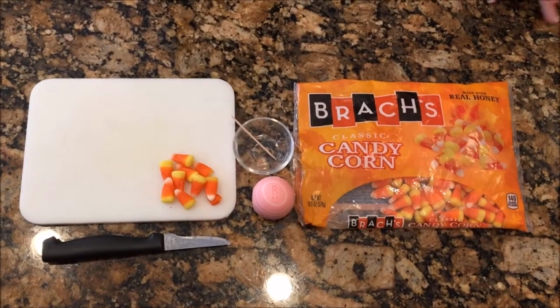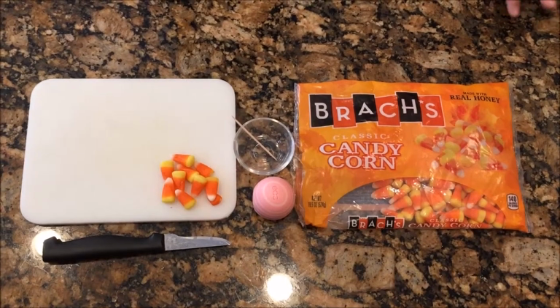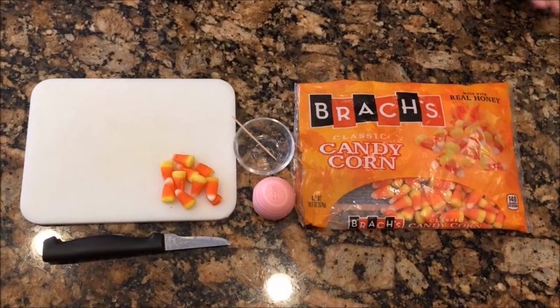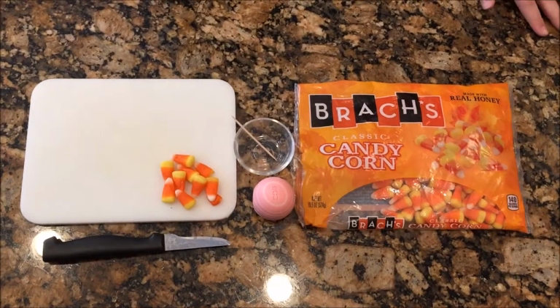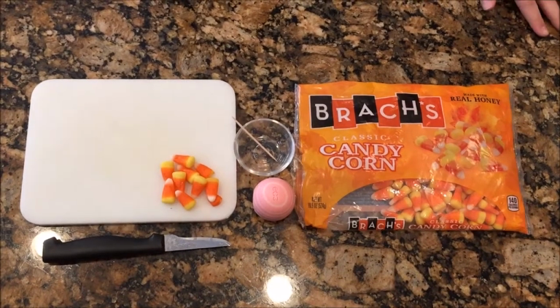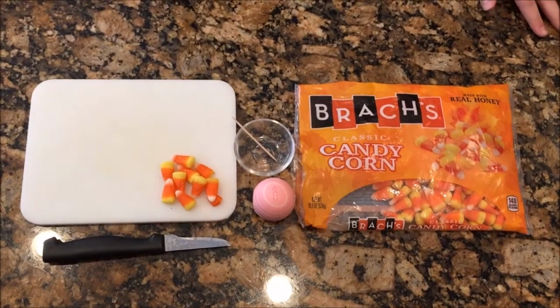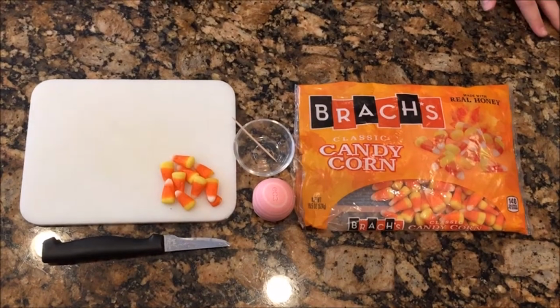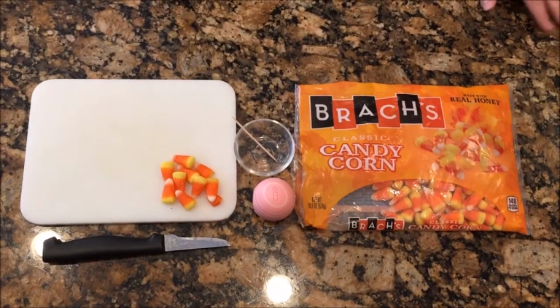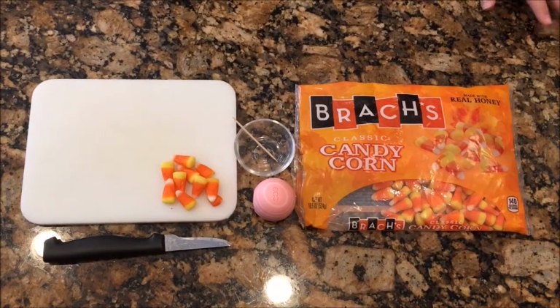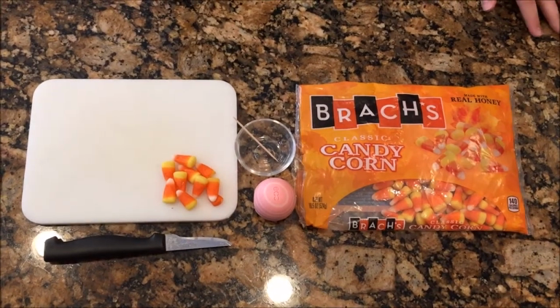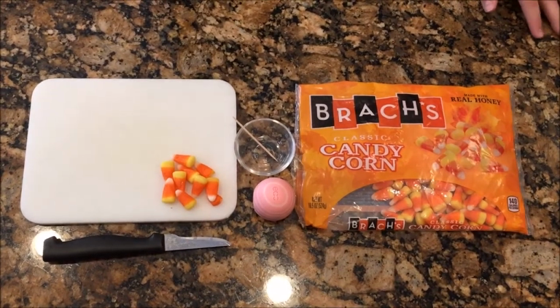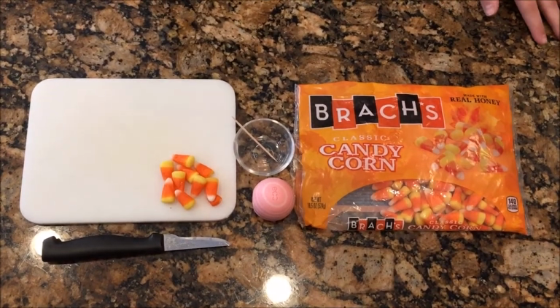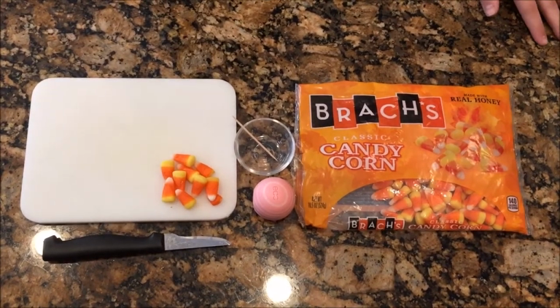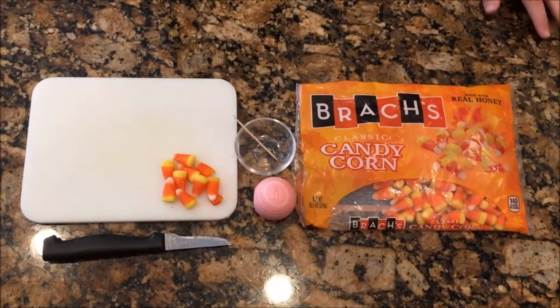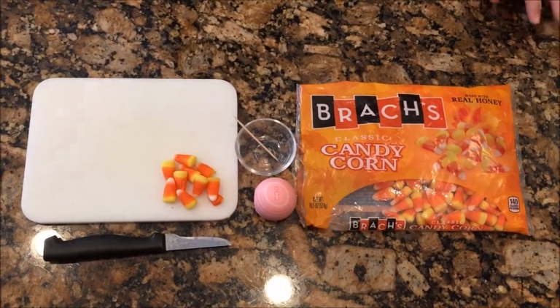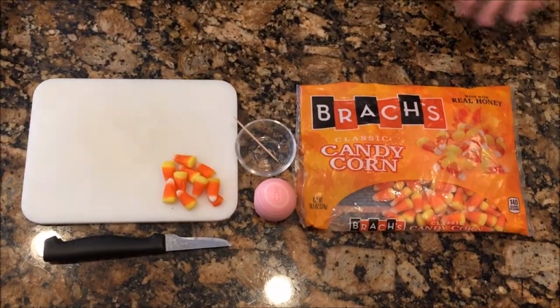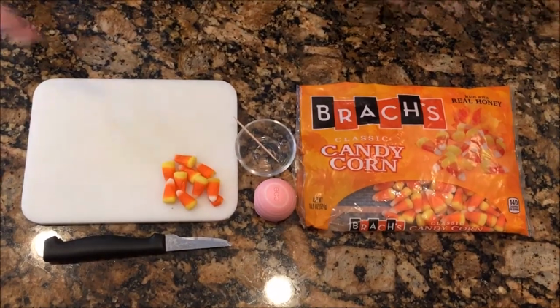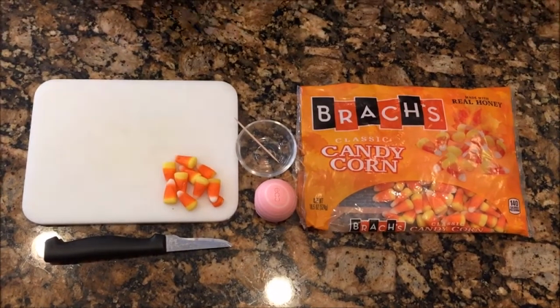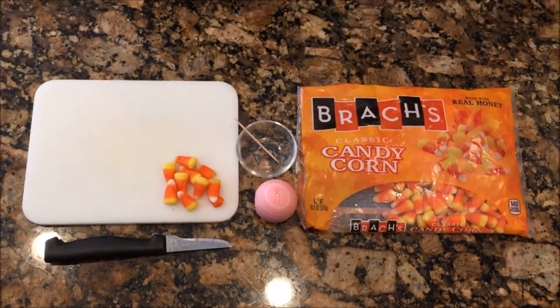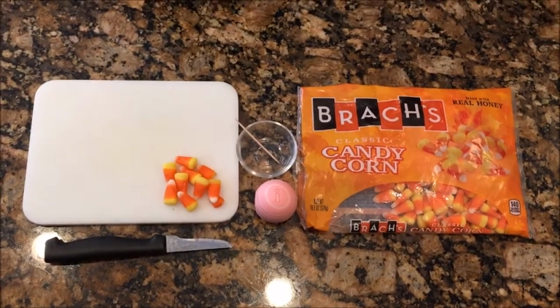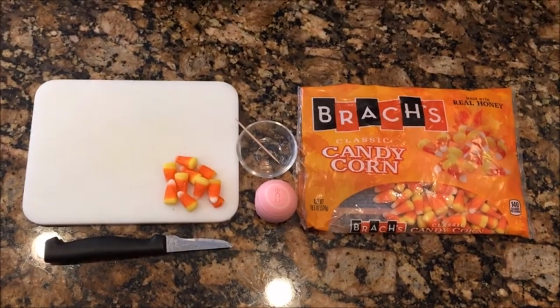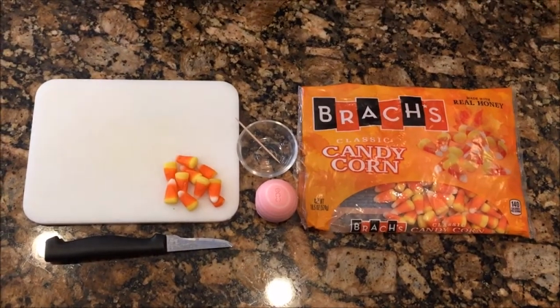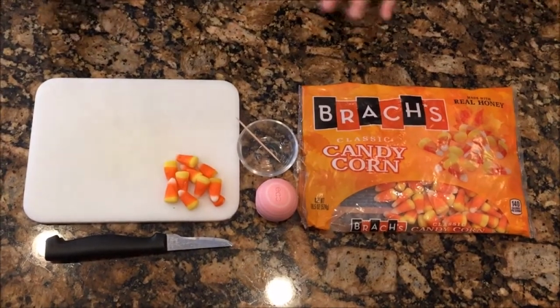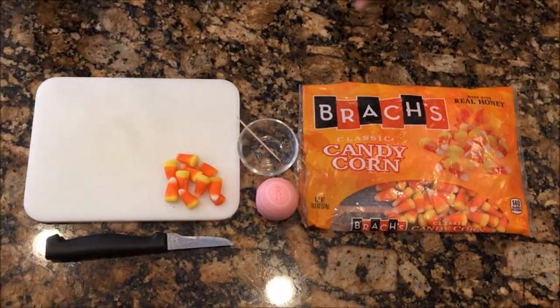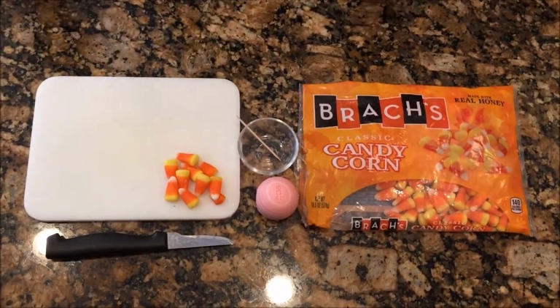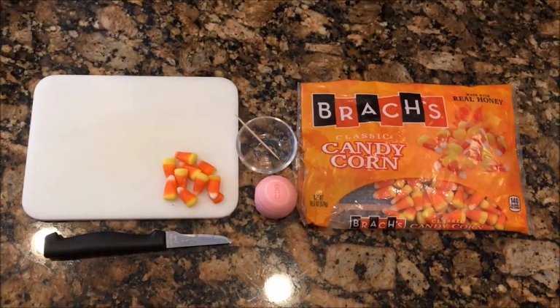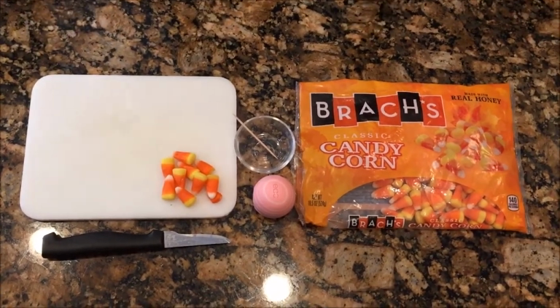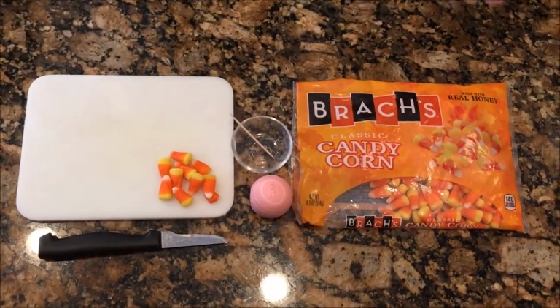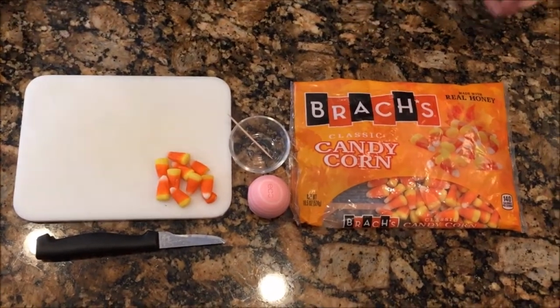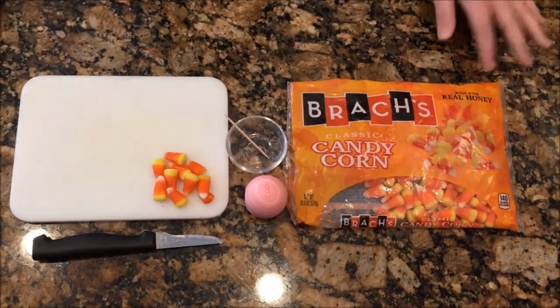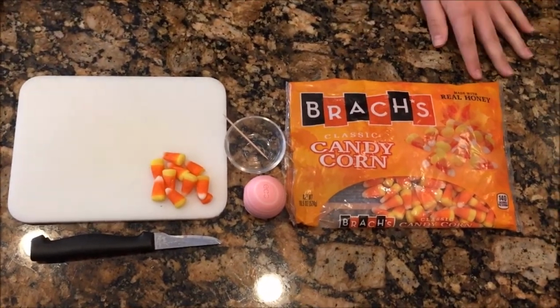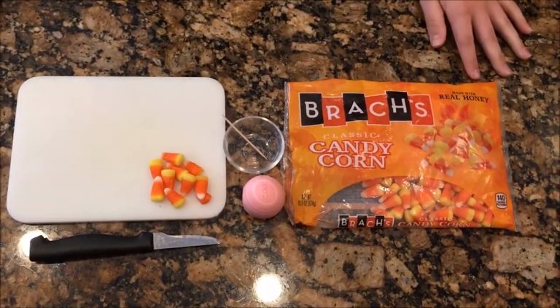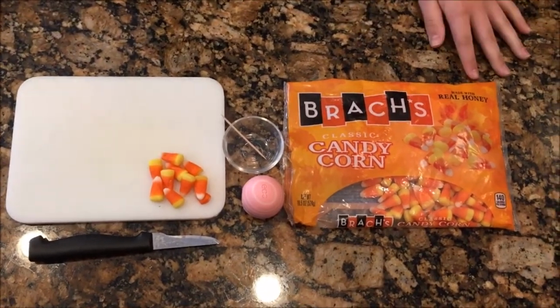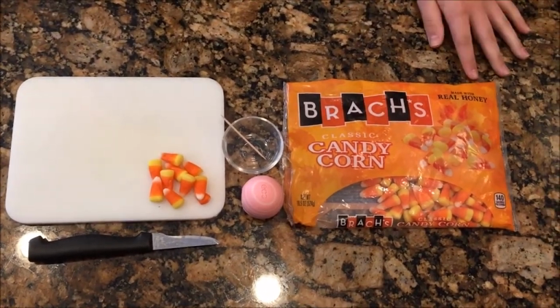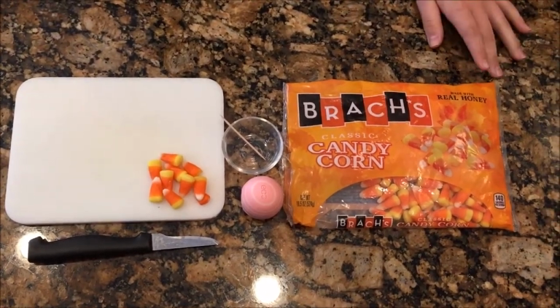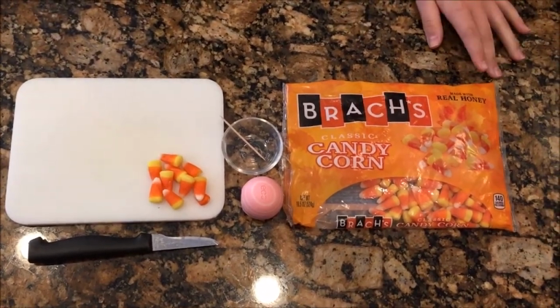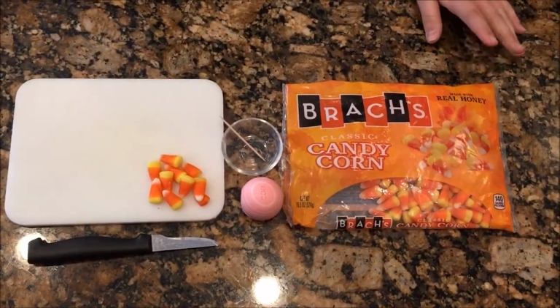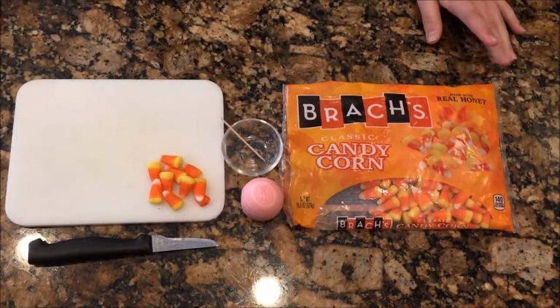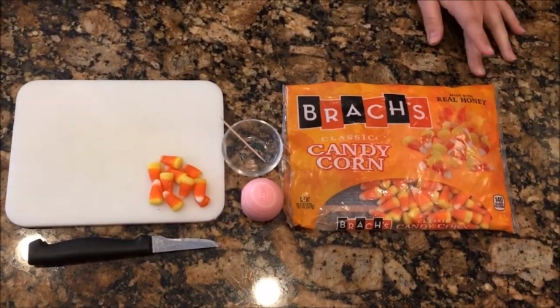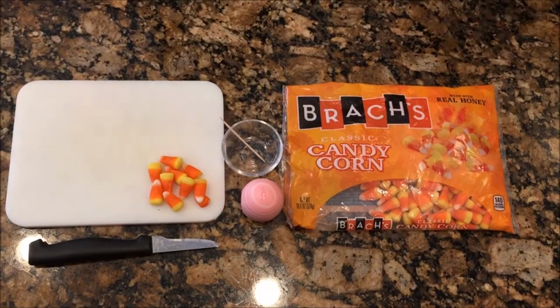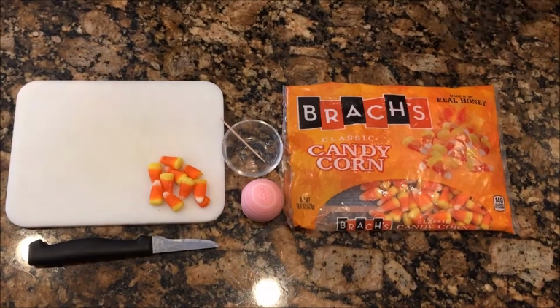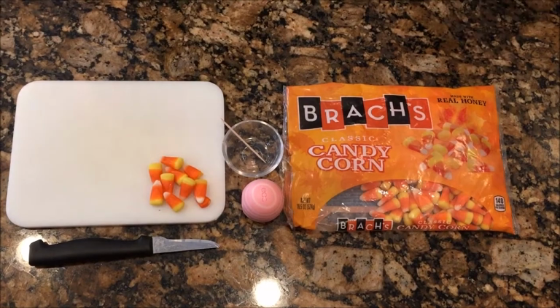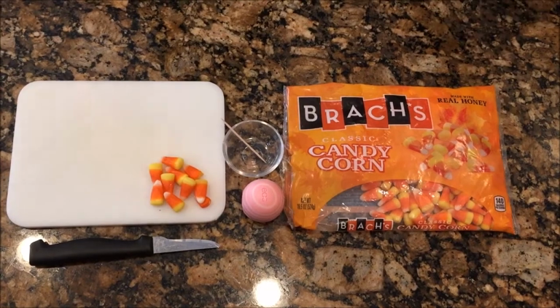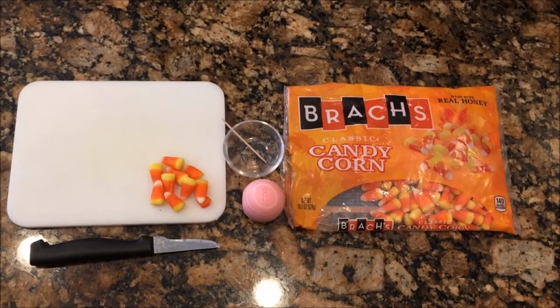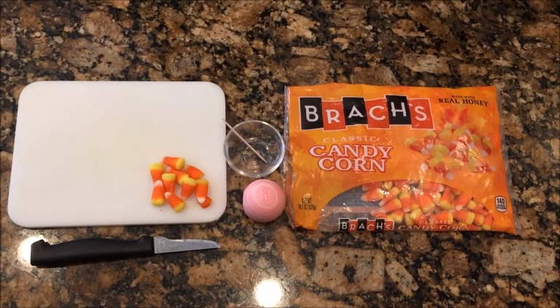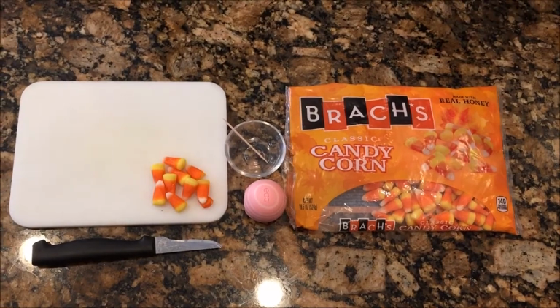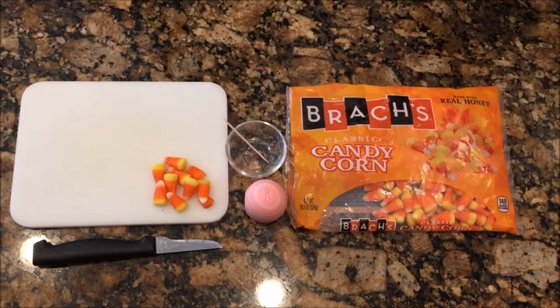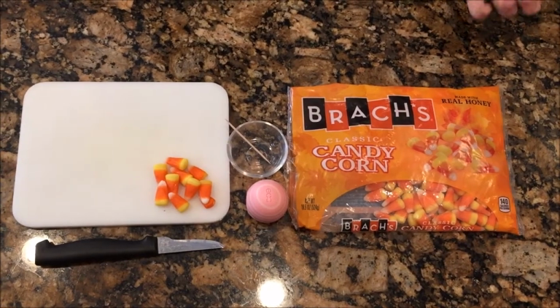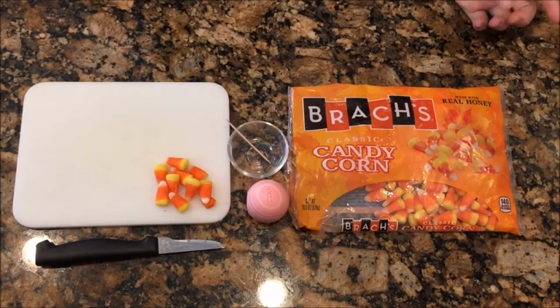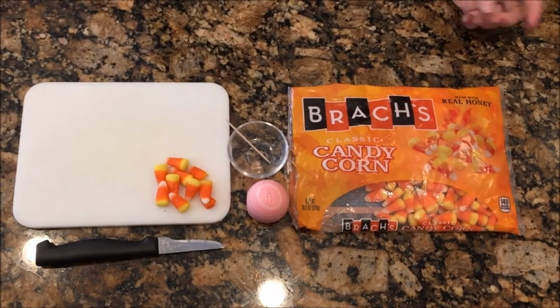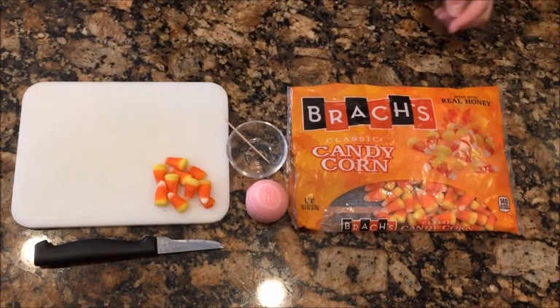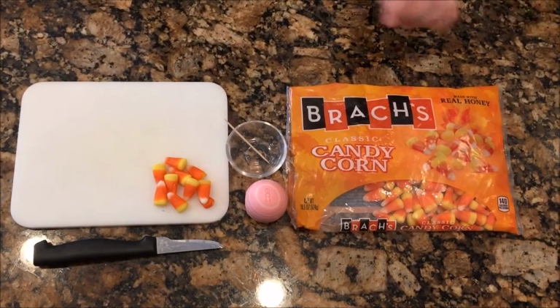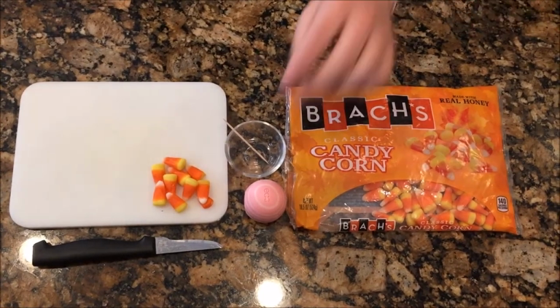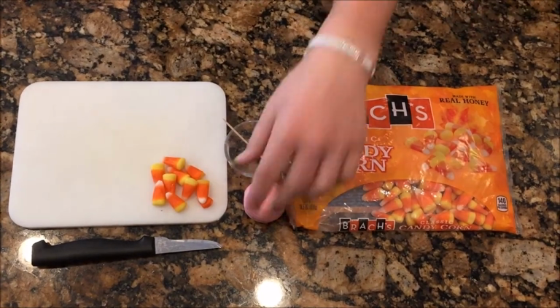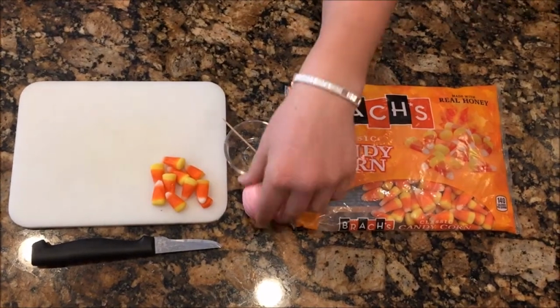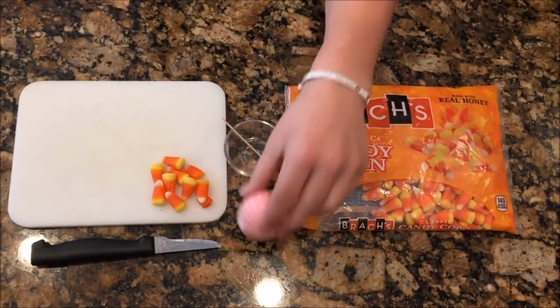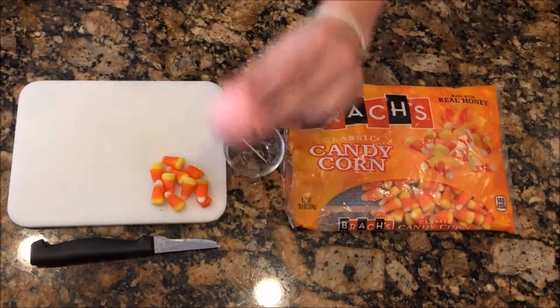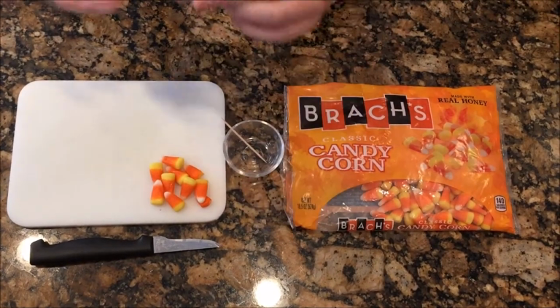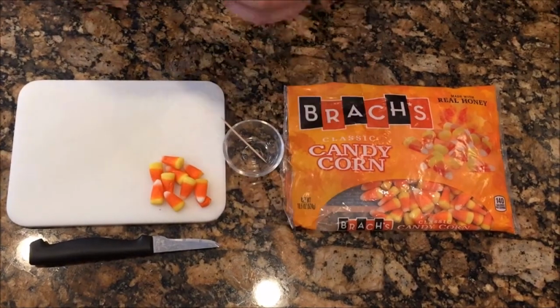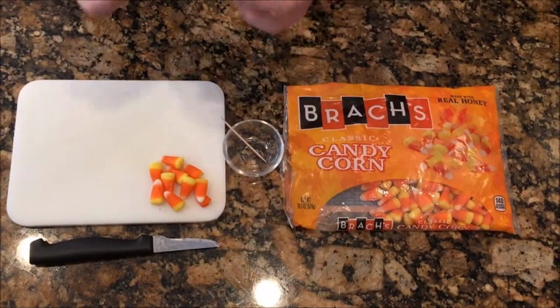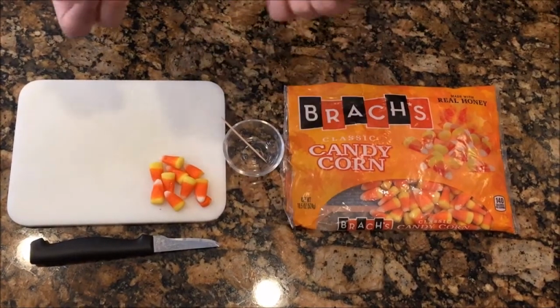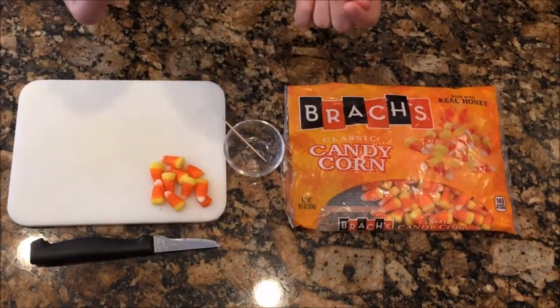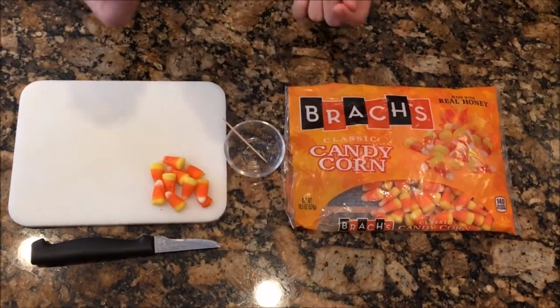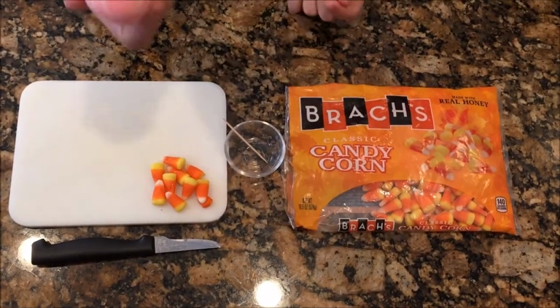Hey guys, it's Lauren from KLK, and today I'm going to show you how to make an edible candy corn EOS. So let's get started.